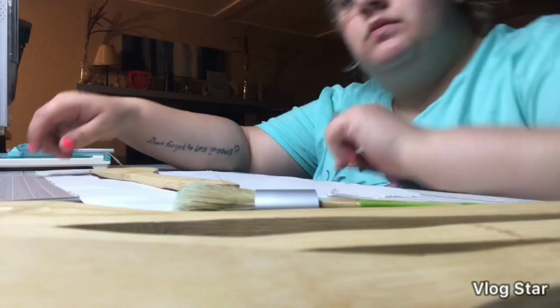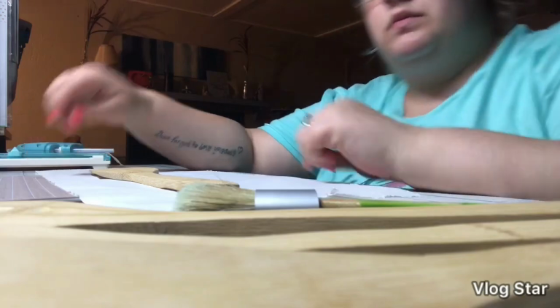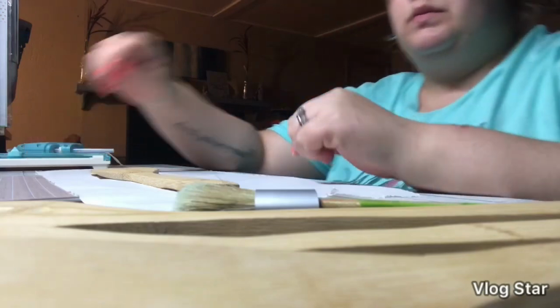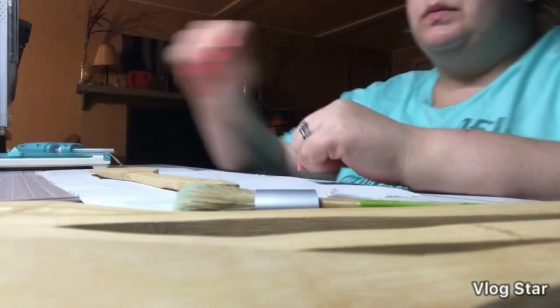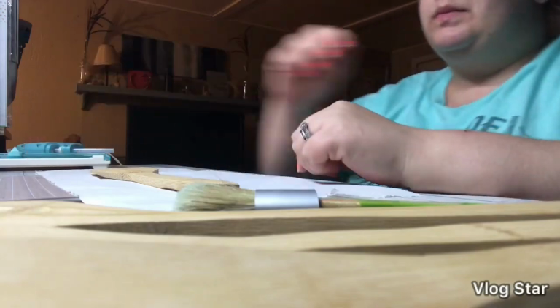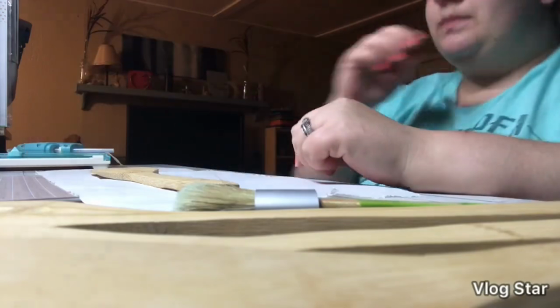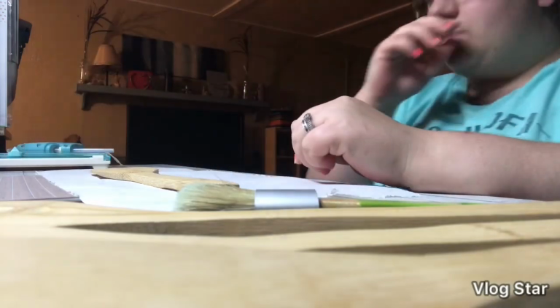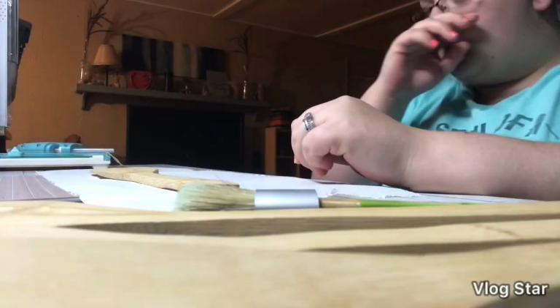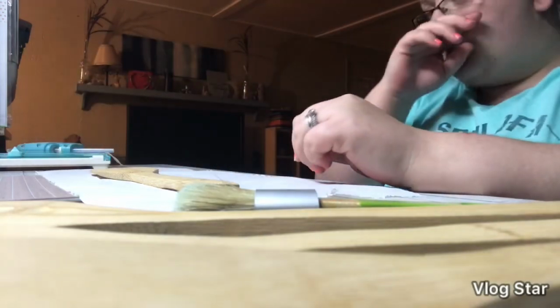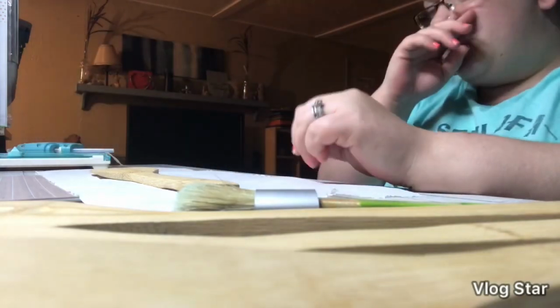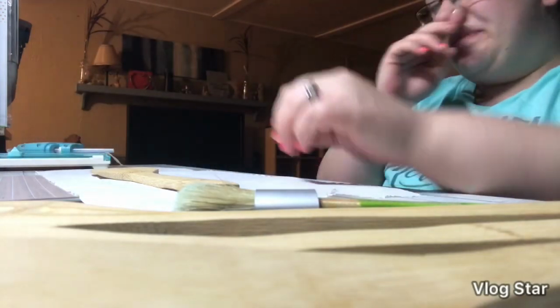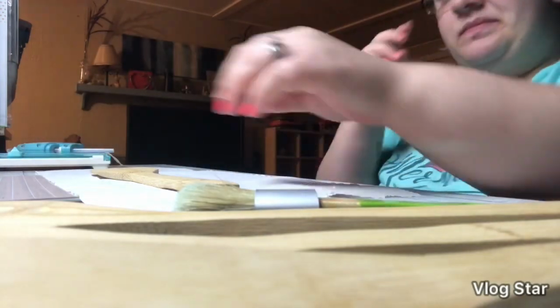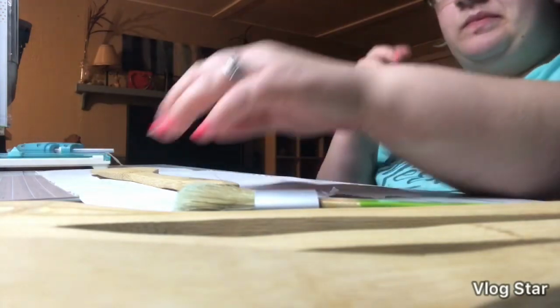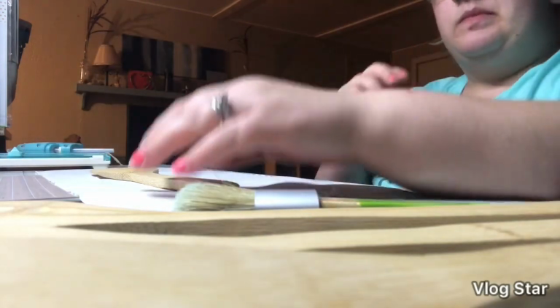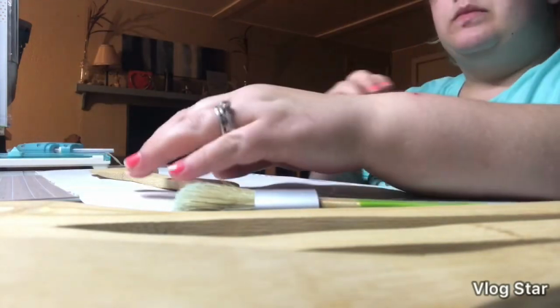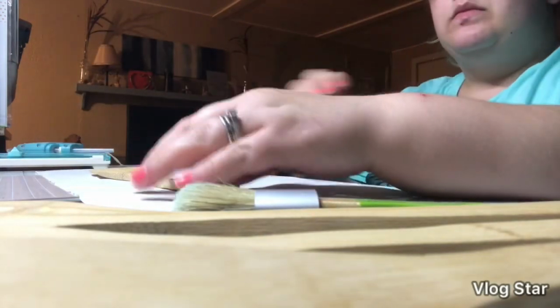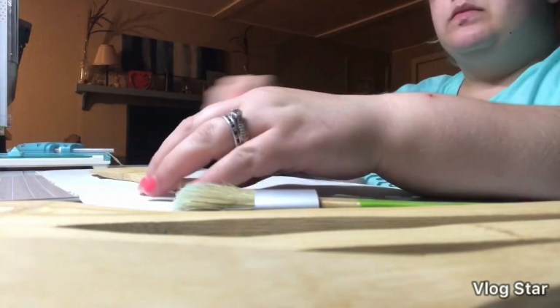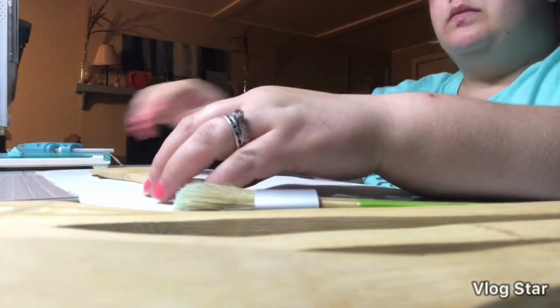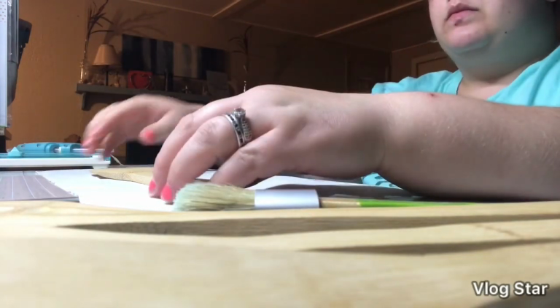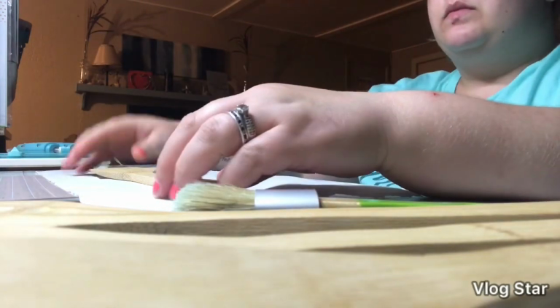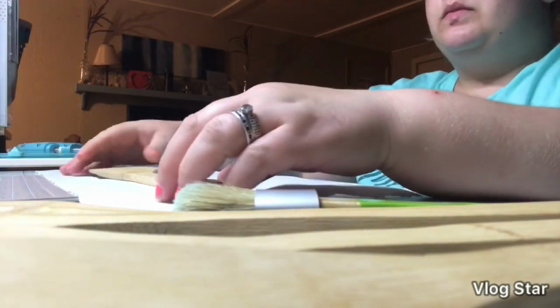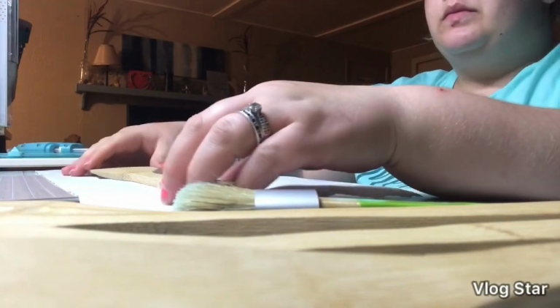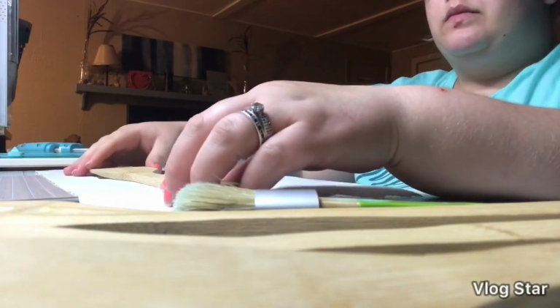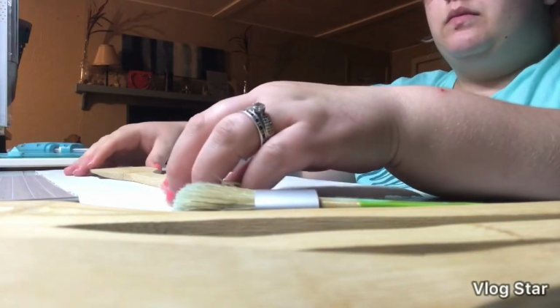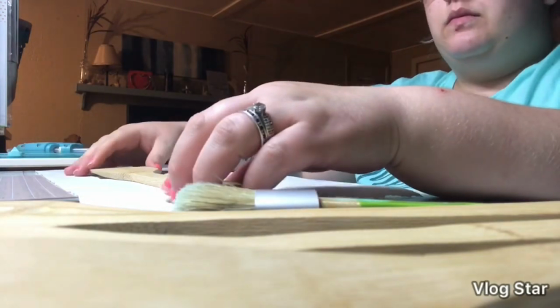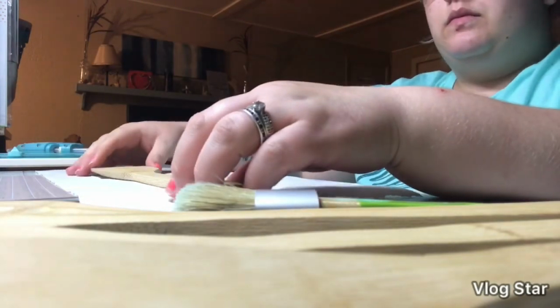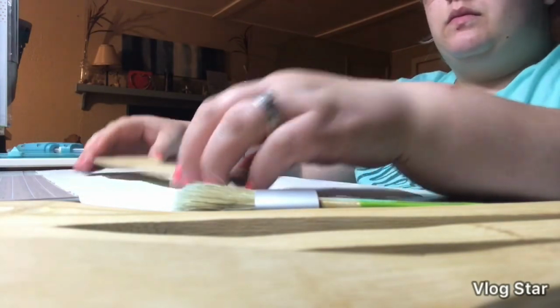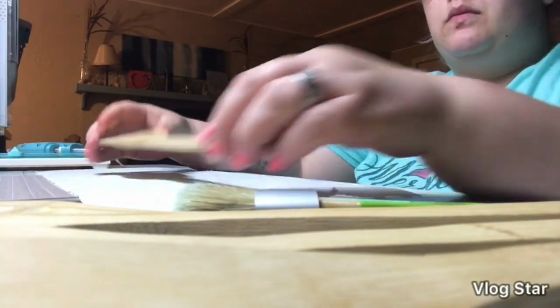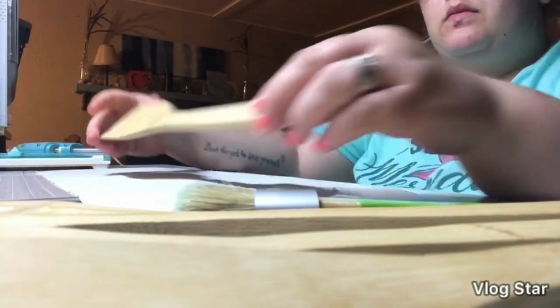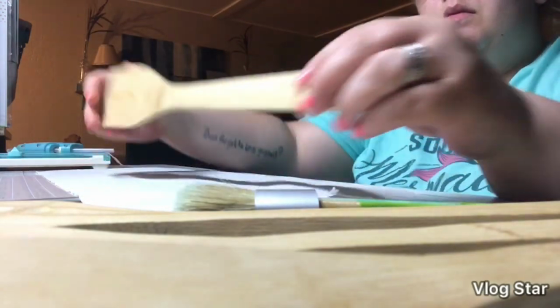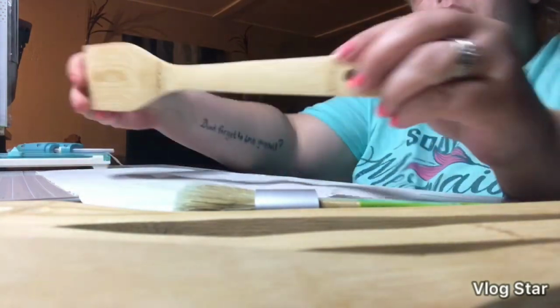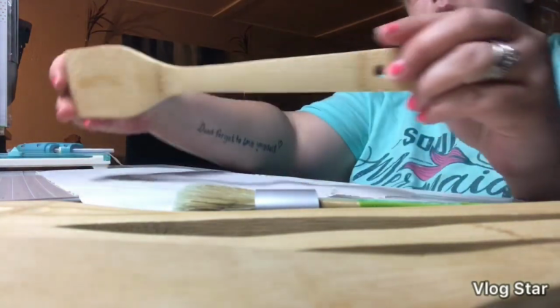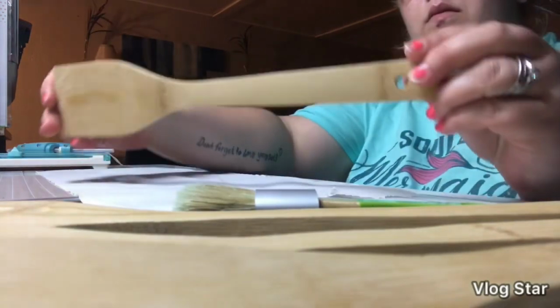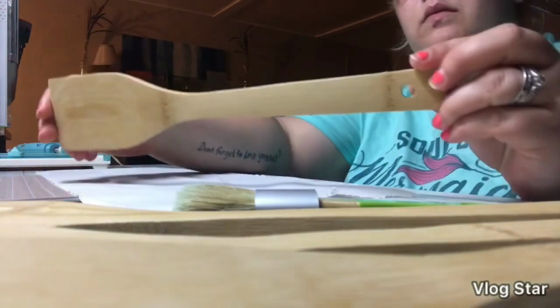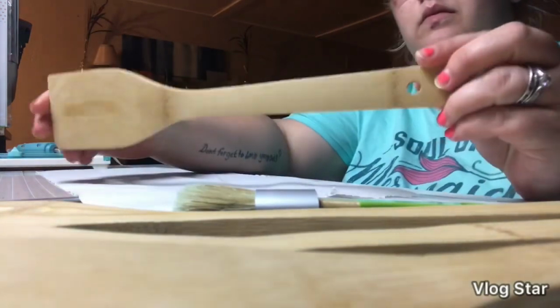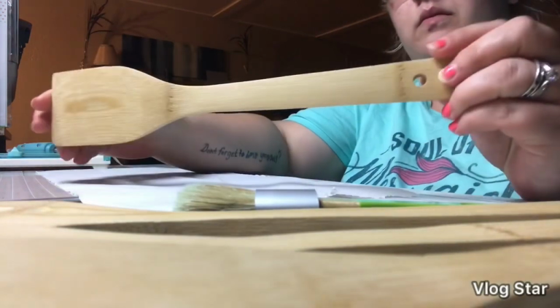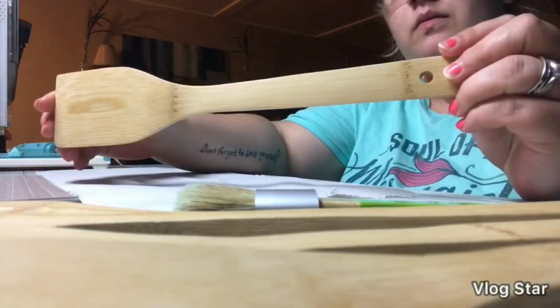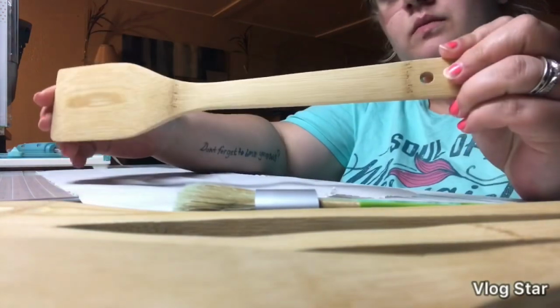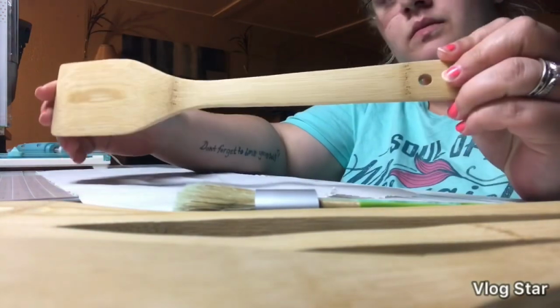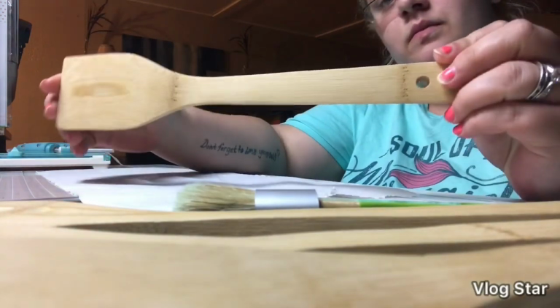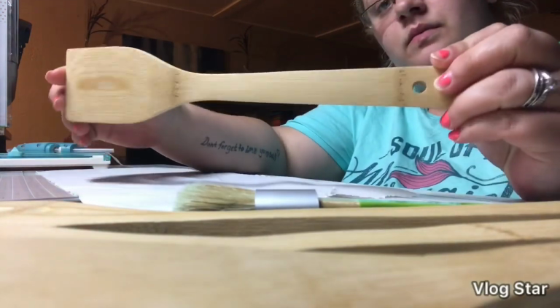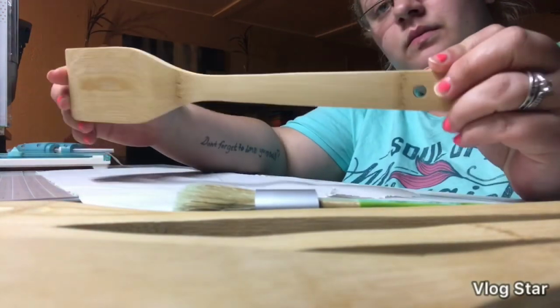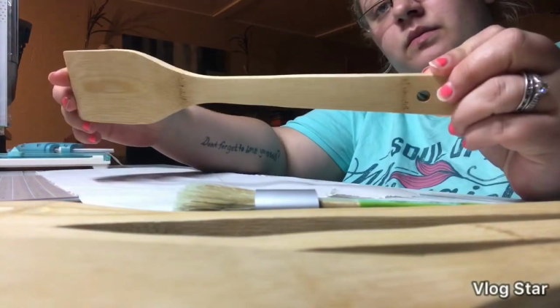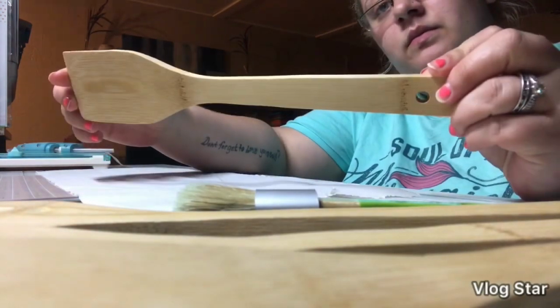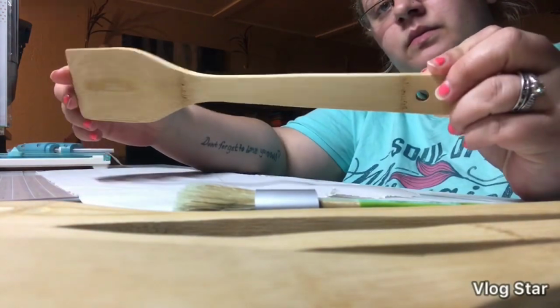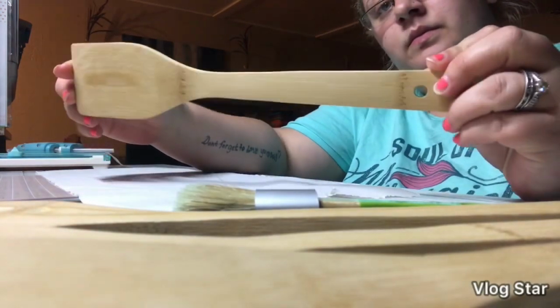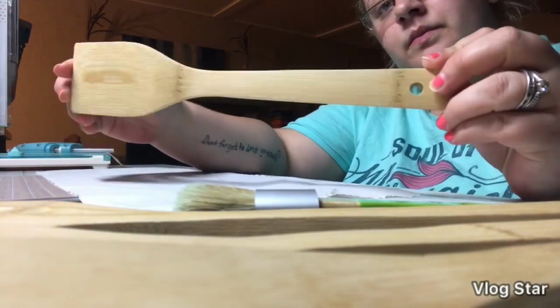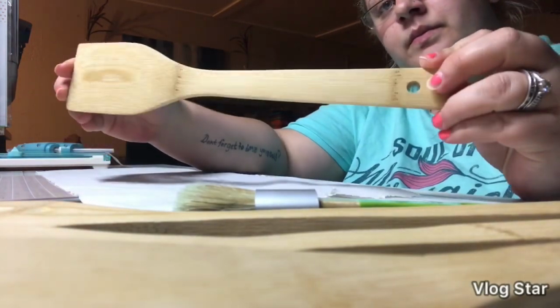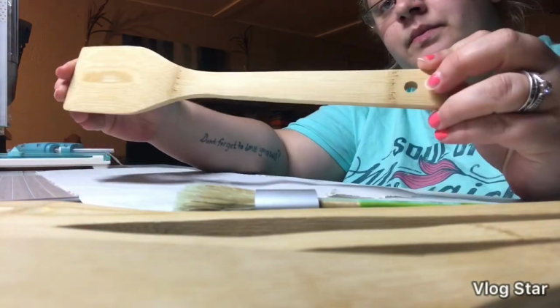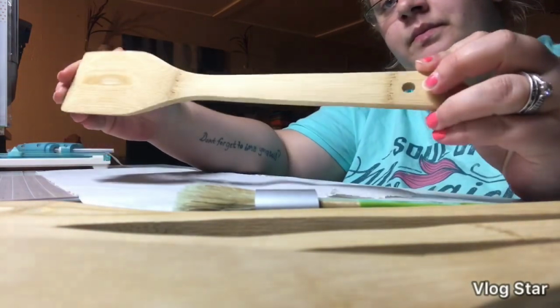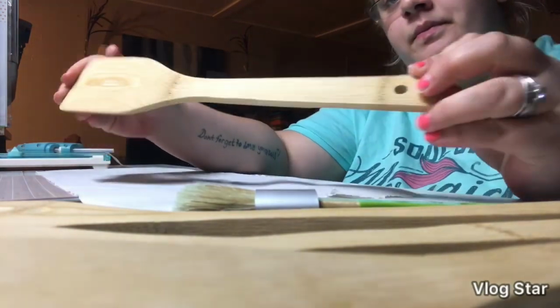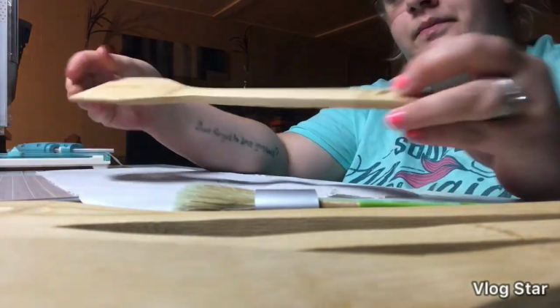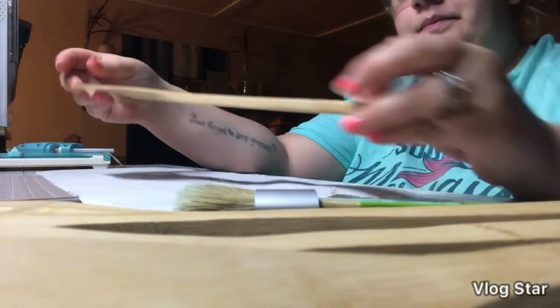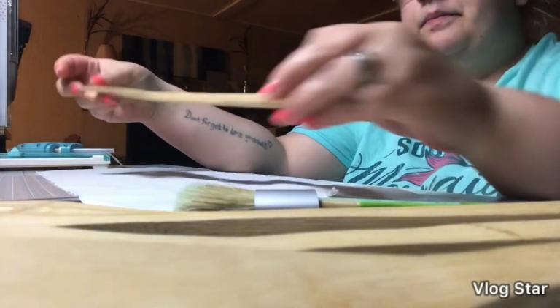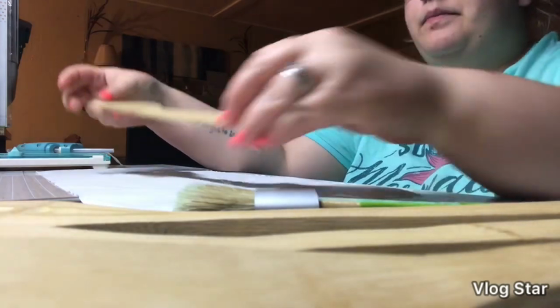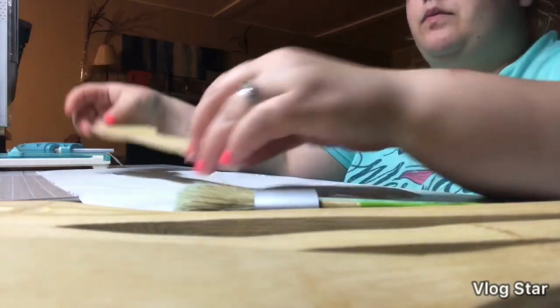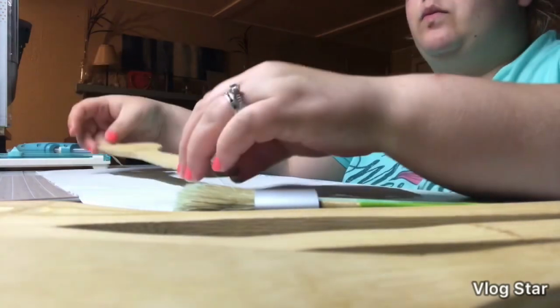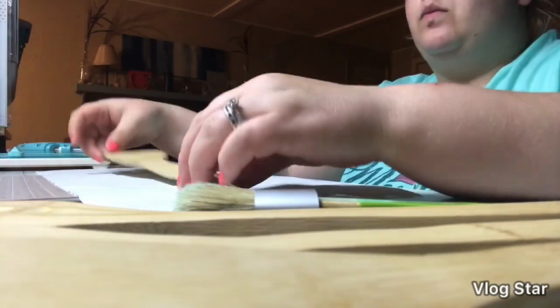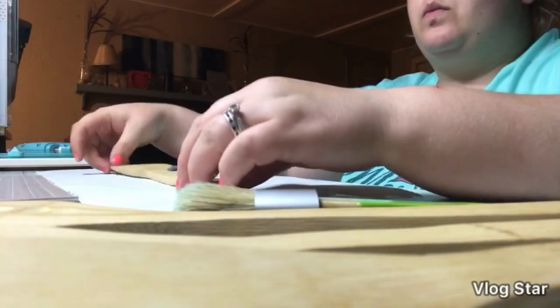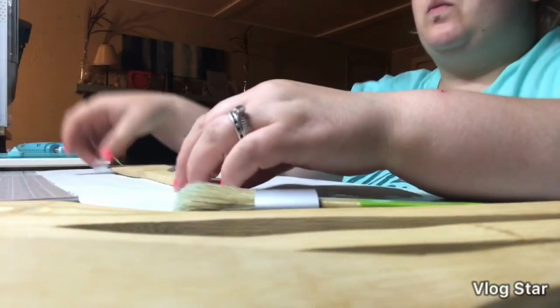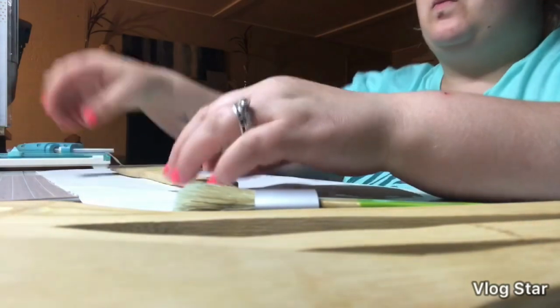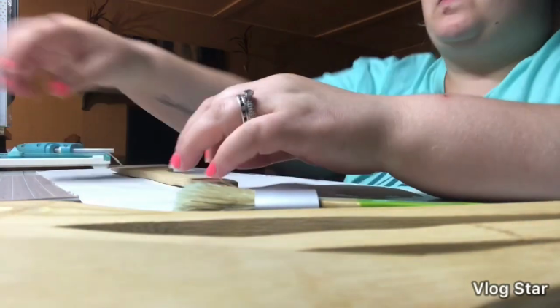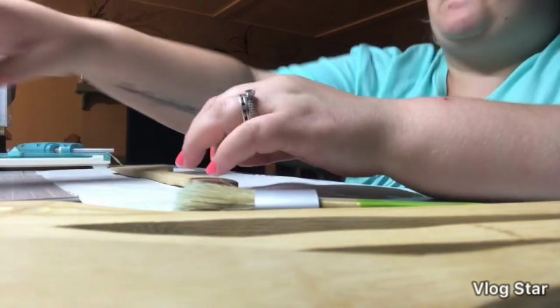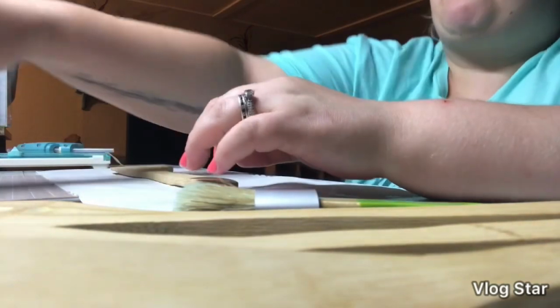Hey everybody, it's me, Ash, and today I am doing a project using these wooden spatulas from the Dollar Tree.